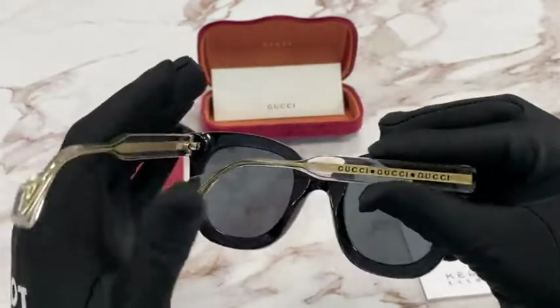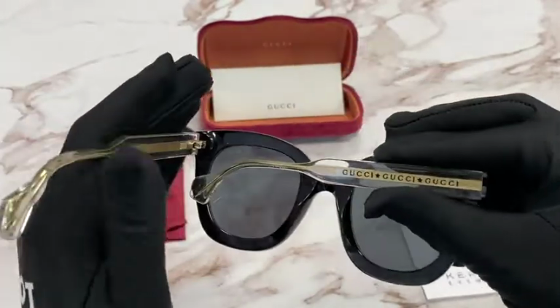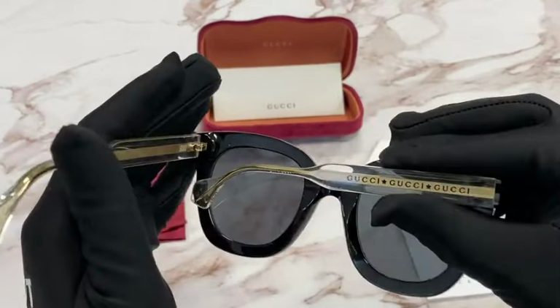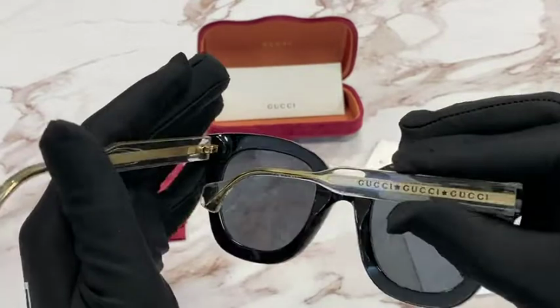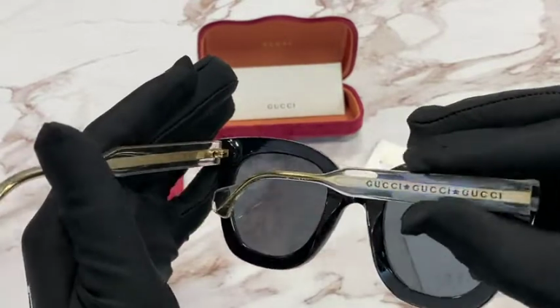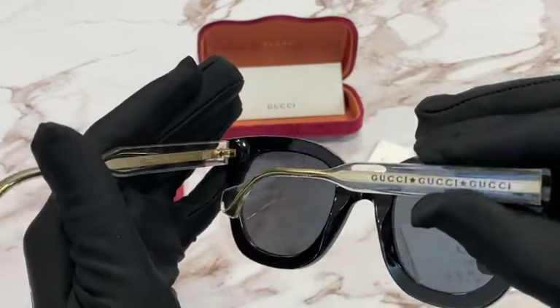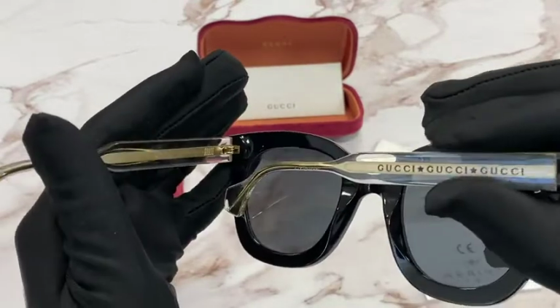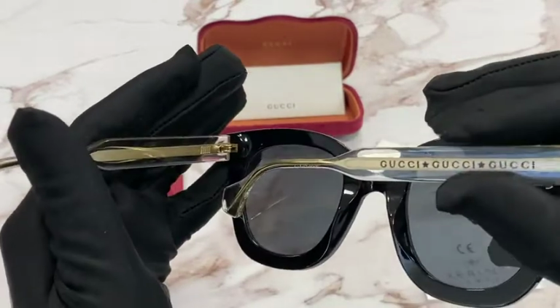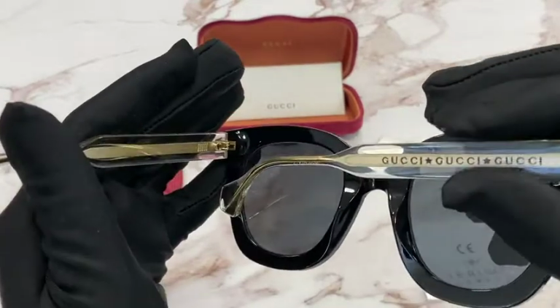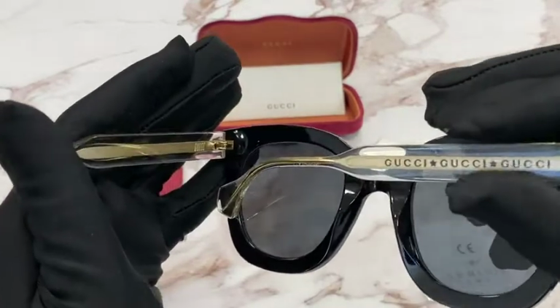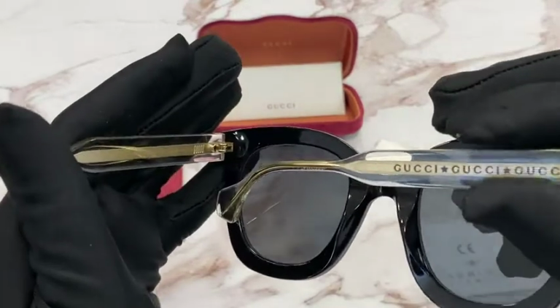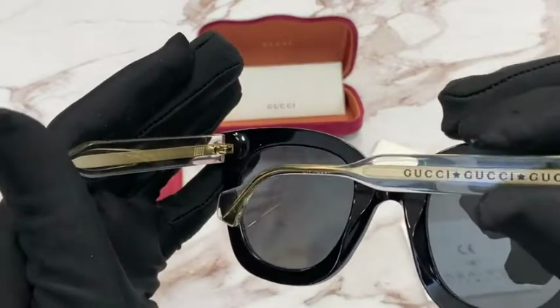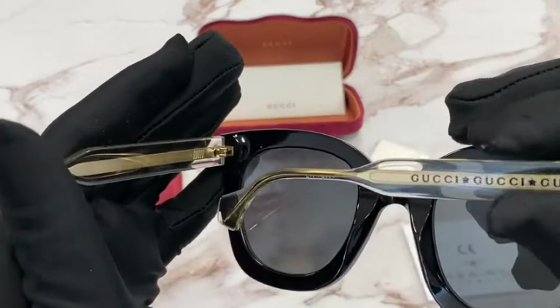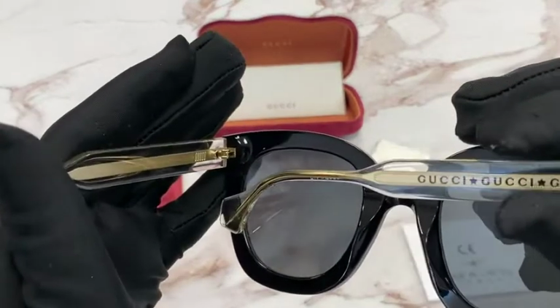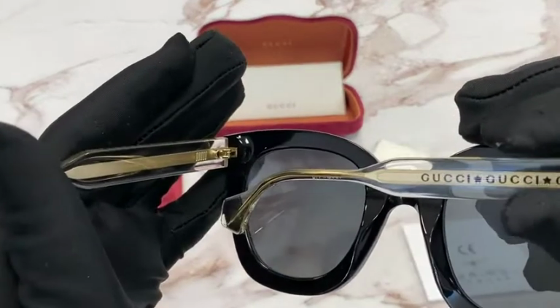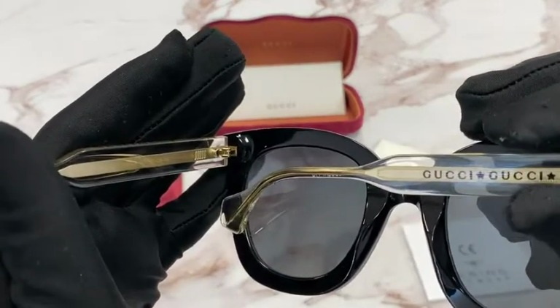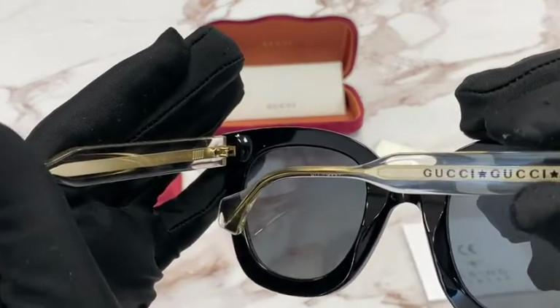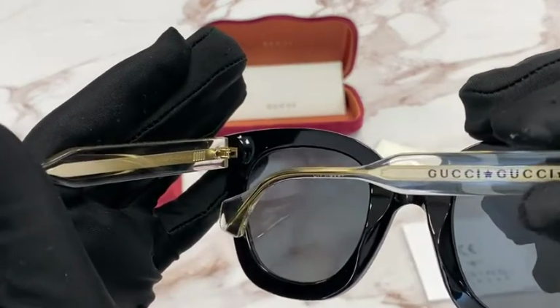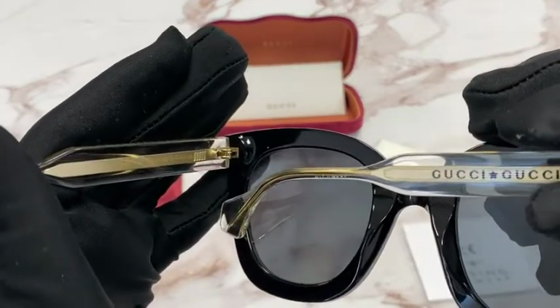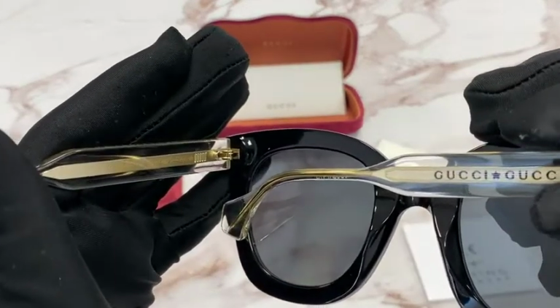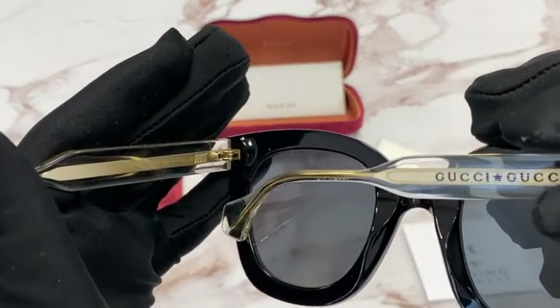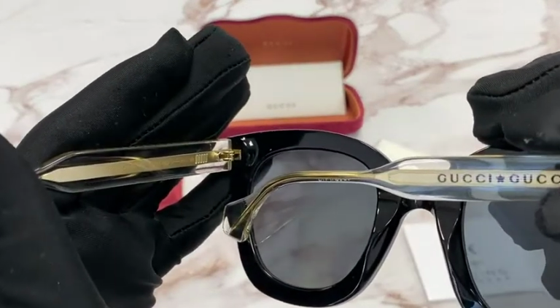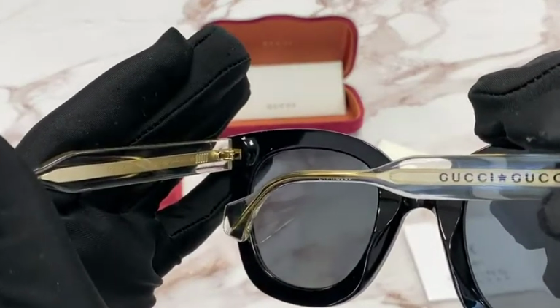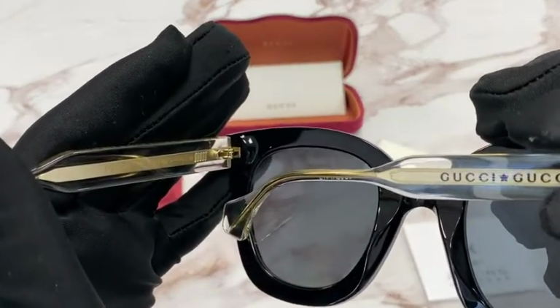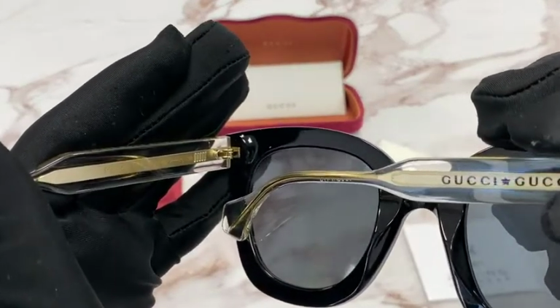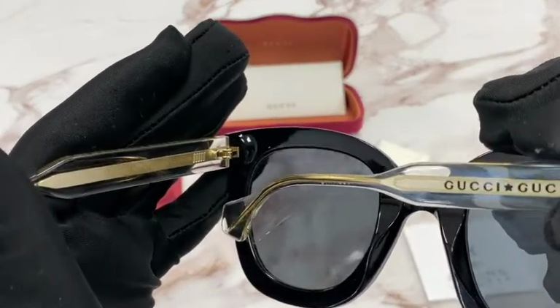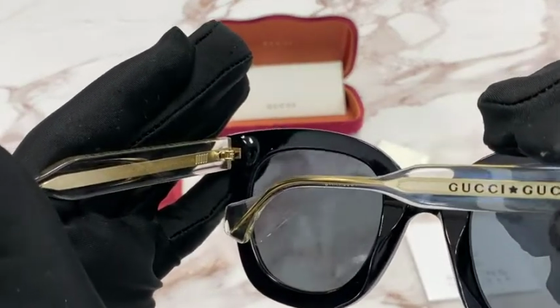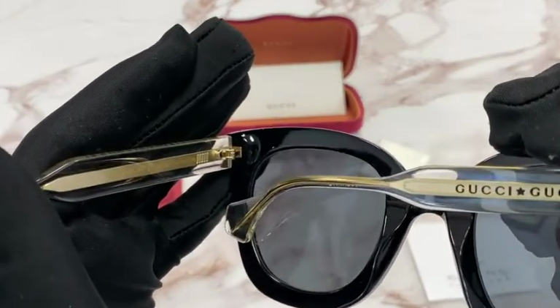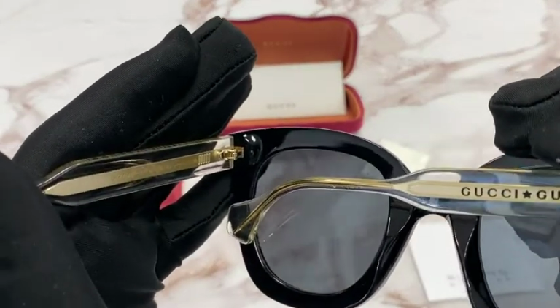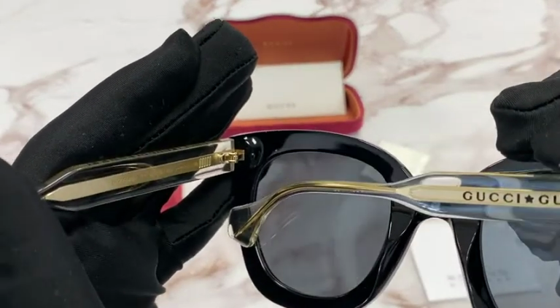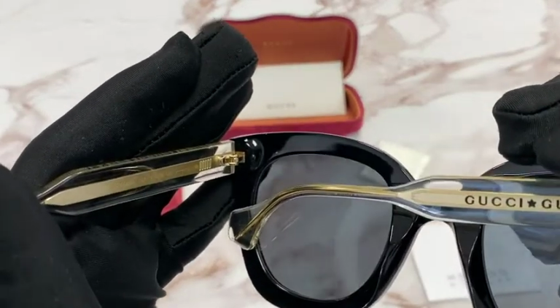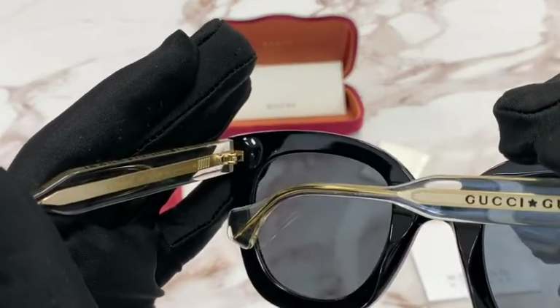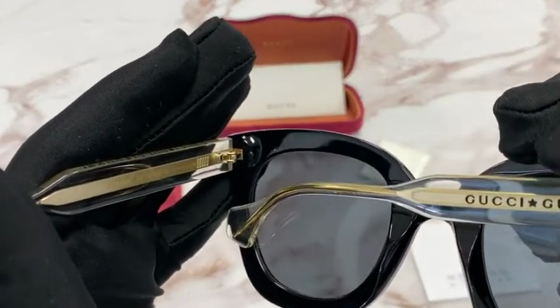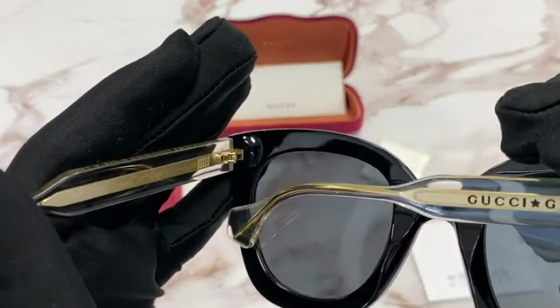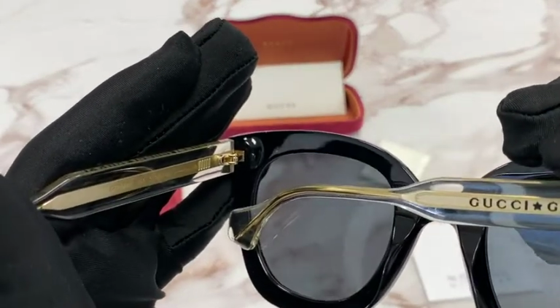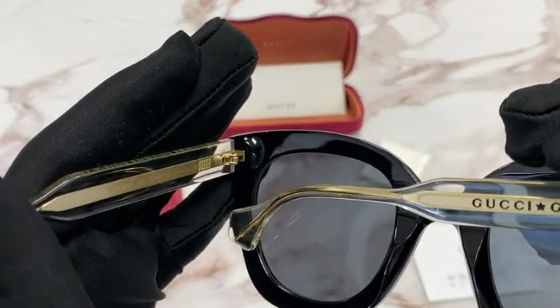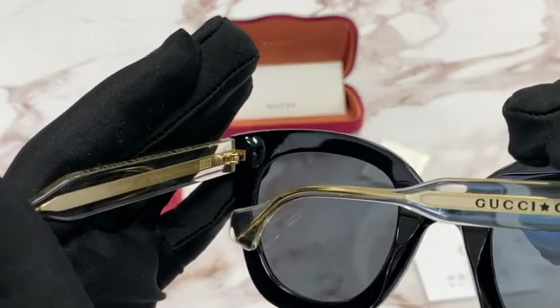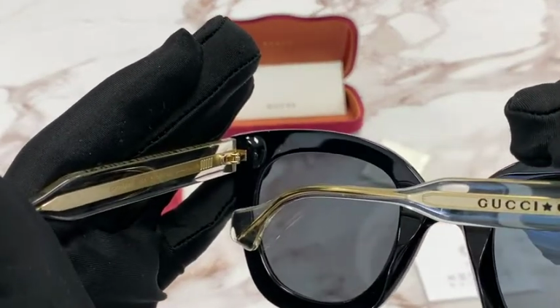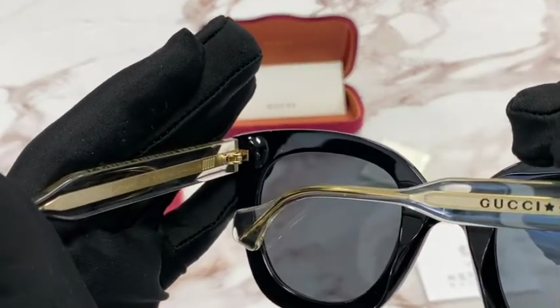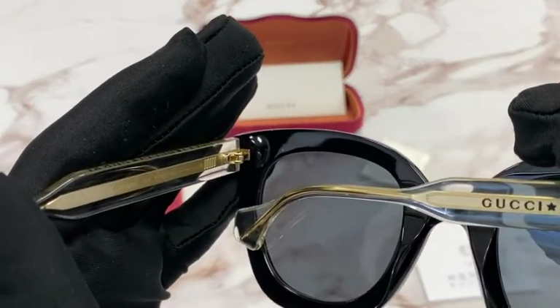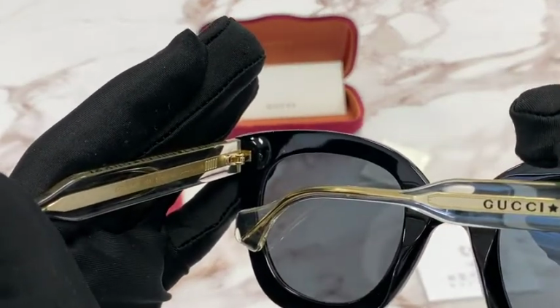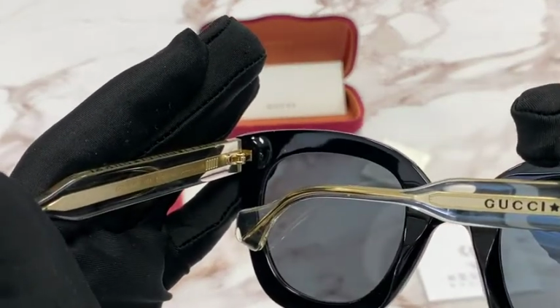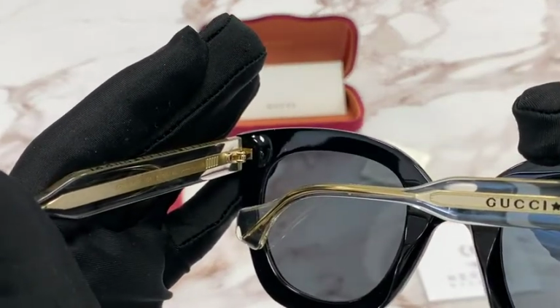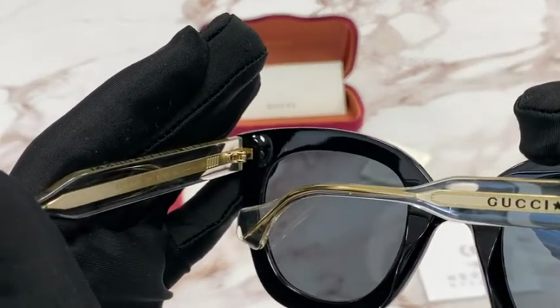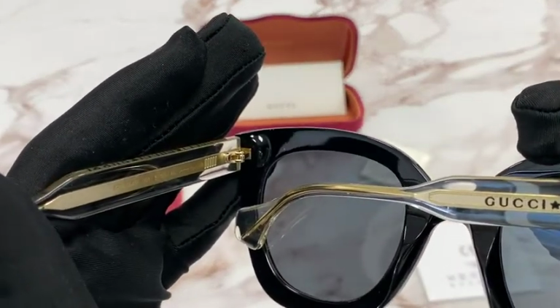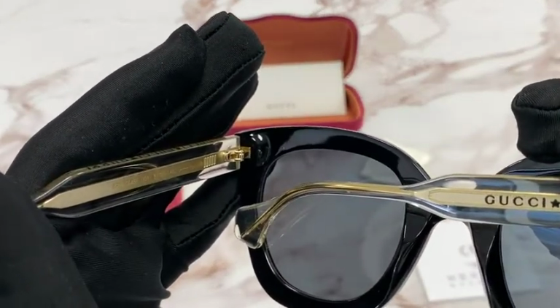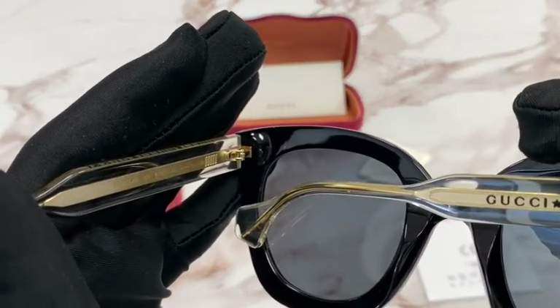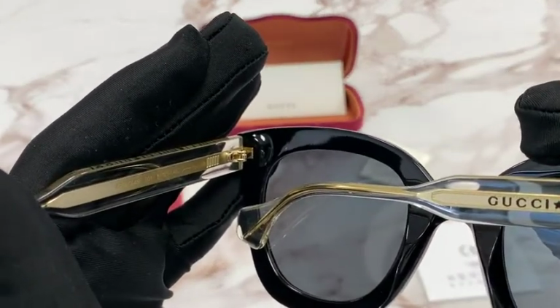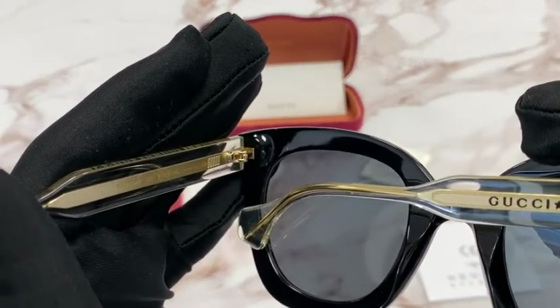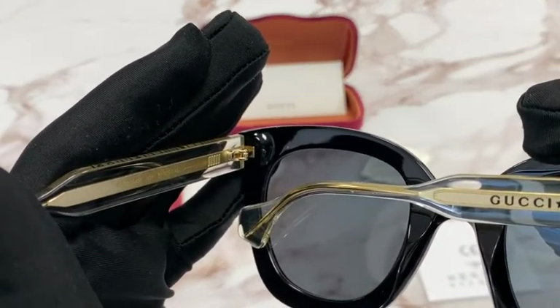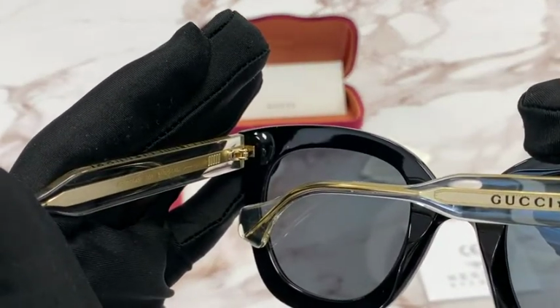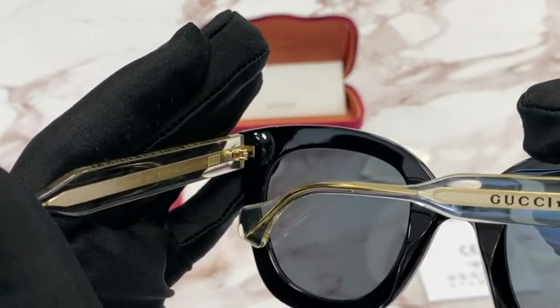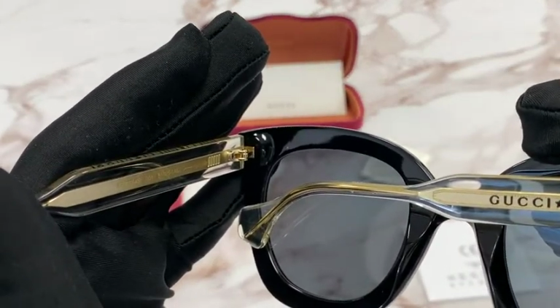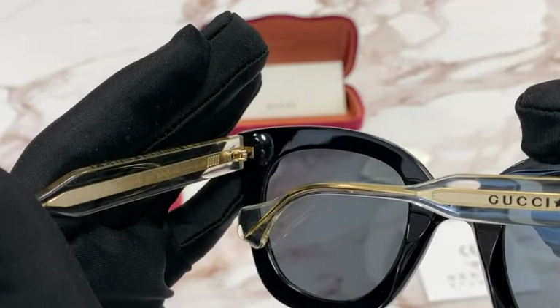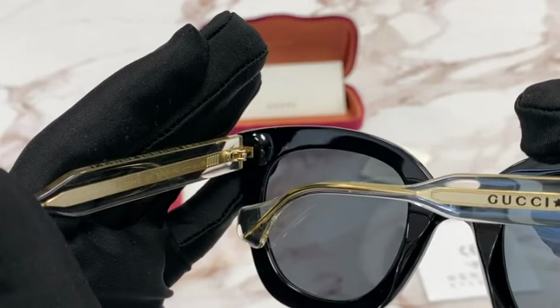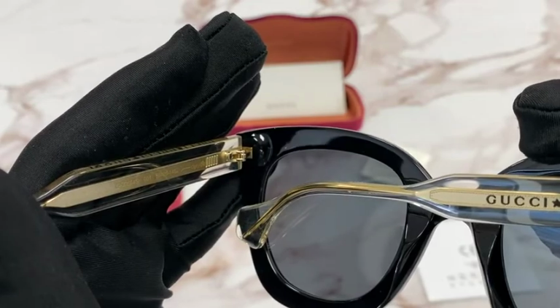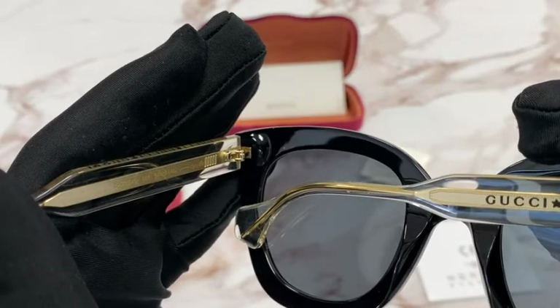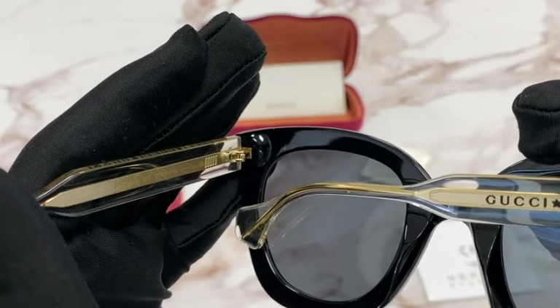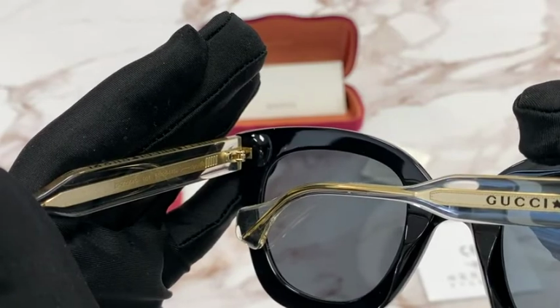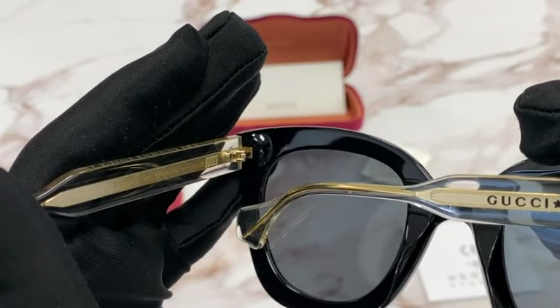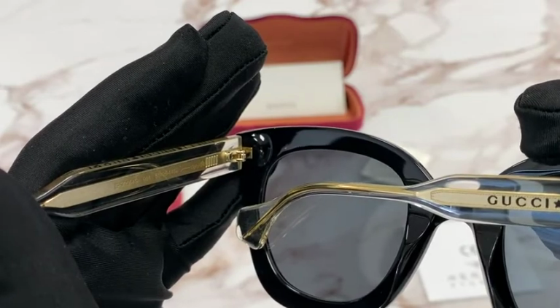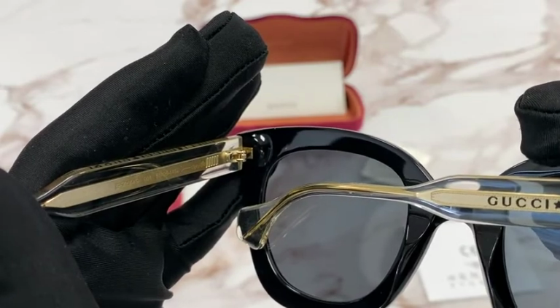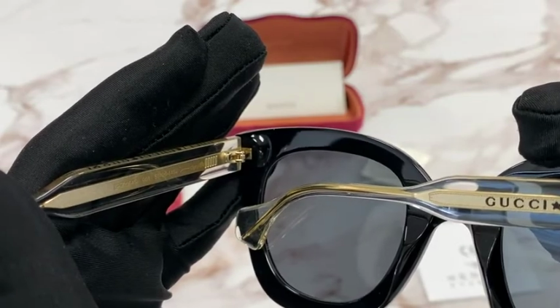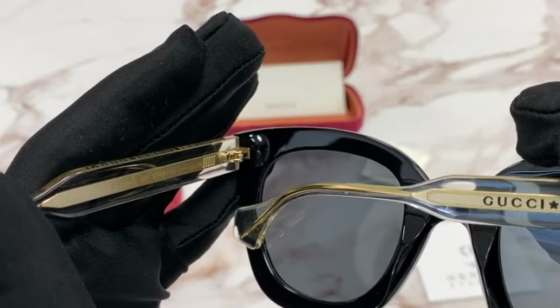It has a size of 51 for the lens, 26 for the bridge, and 145 for the temple.